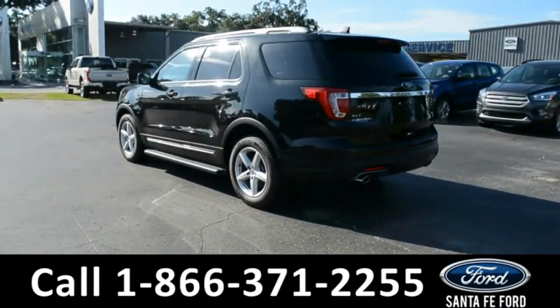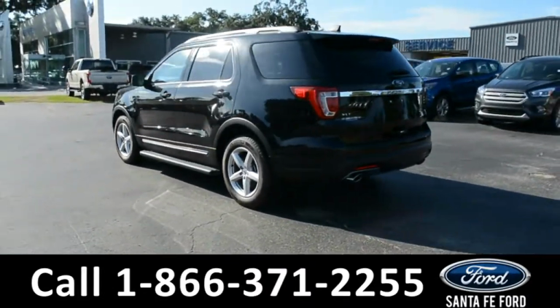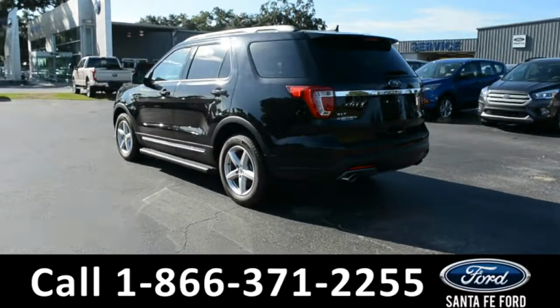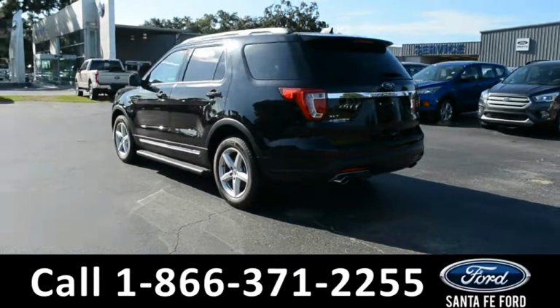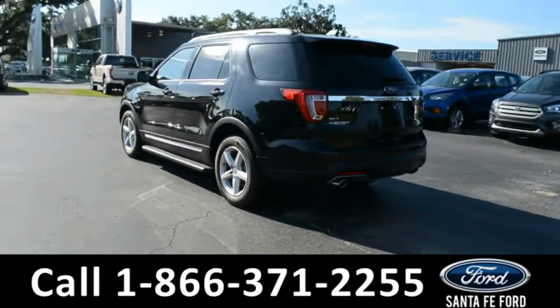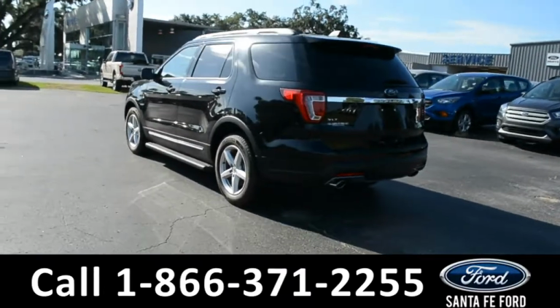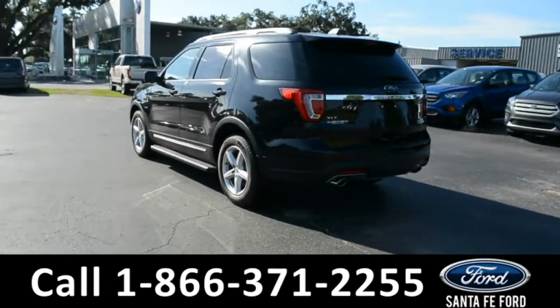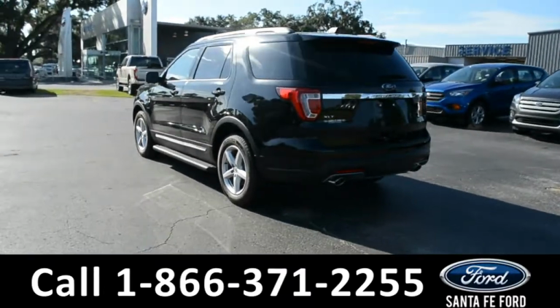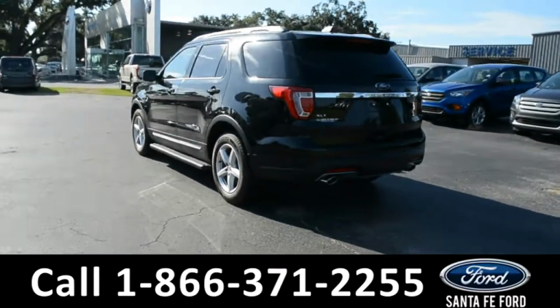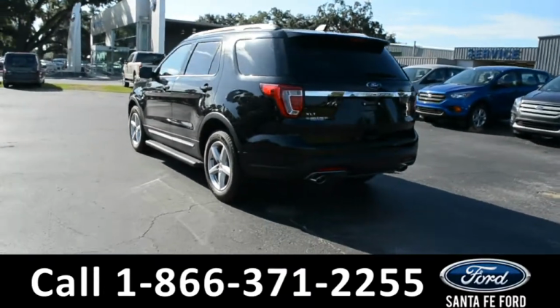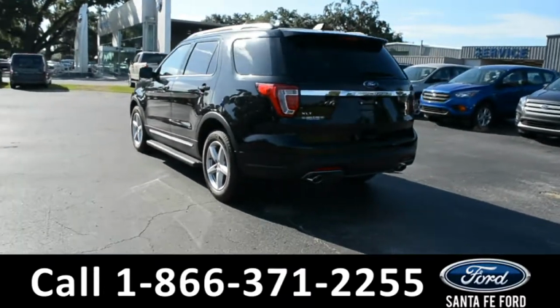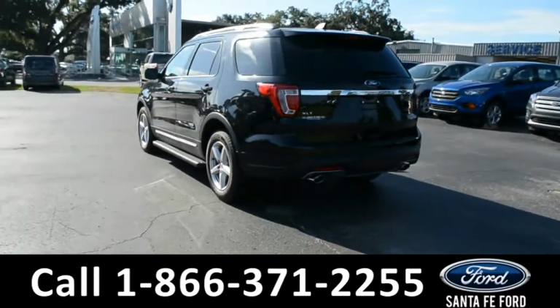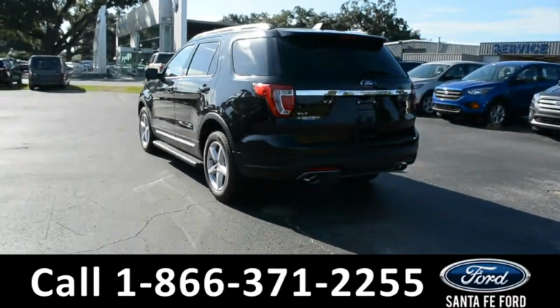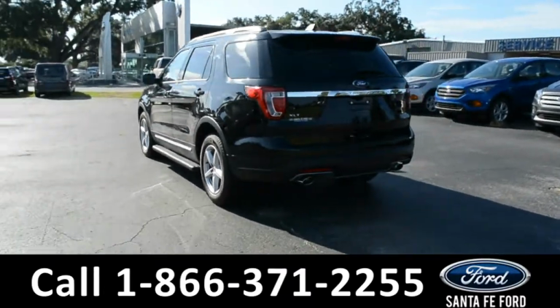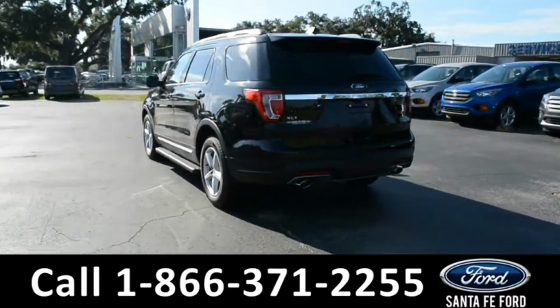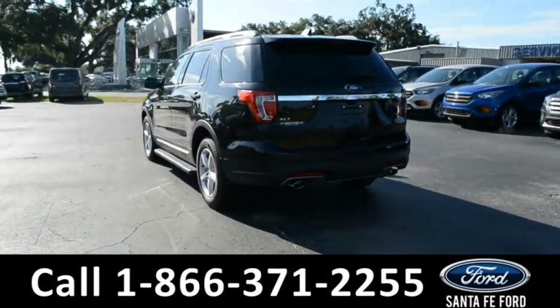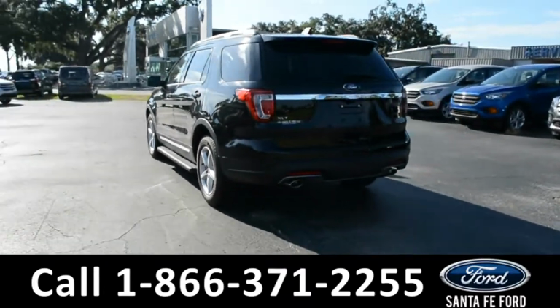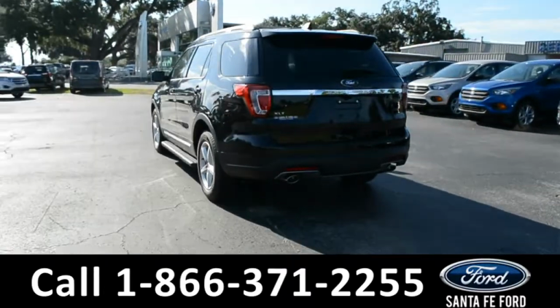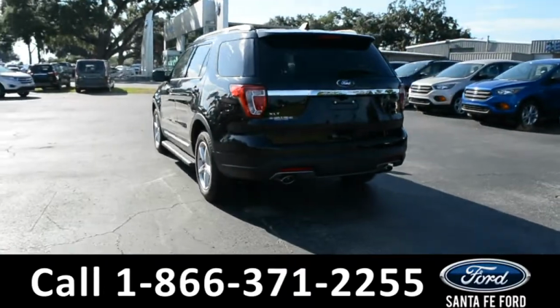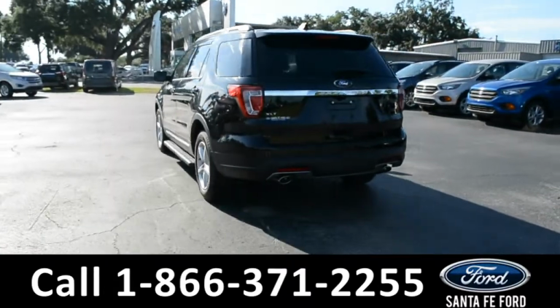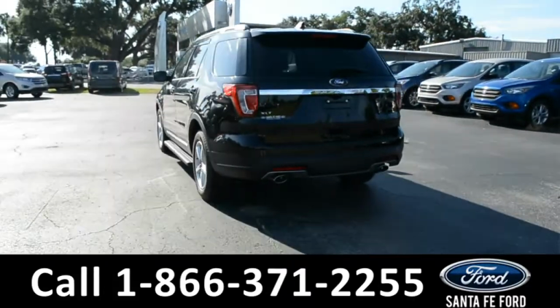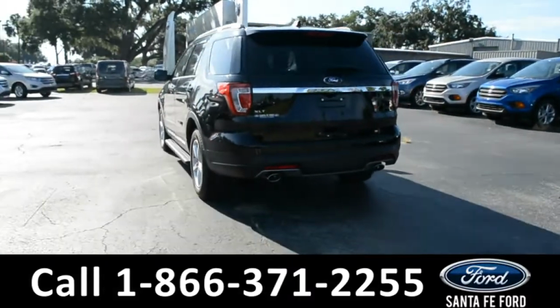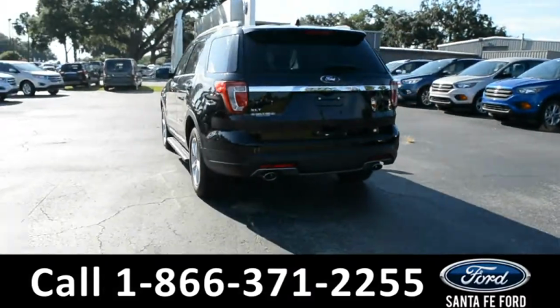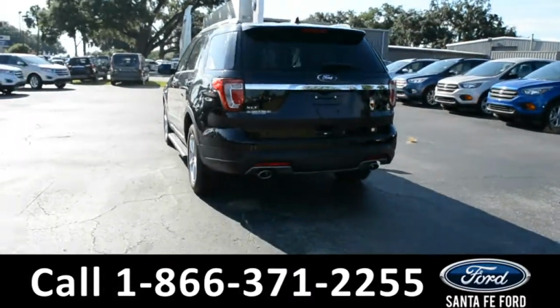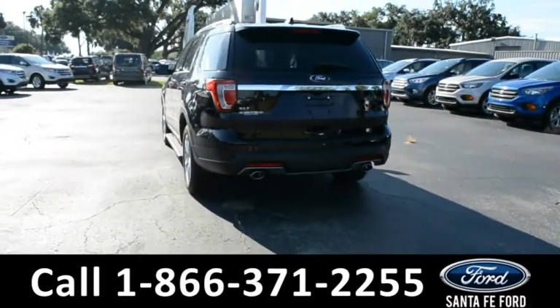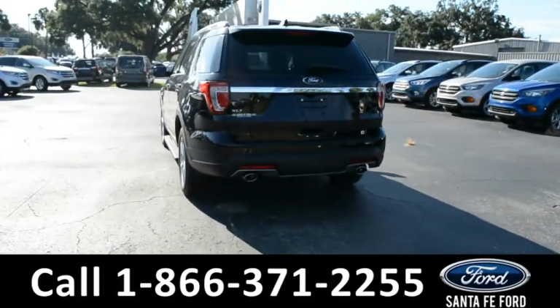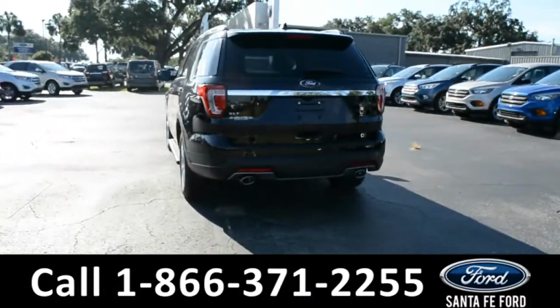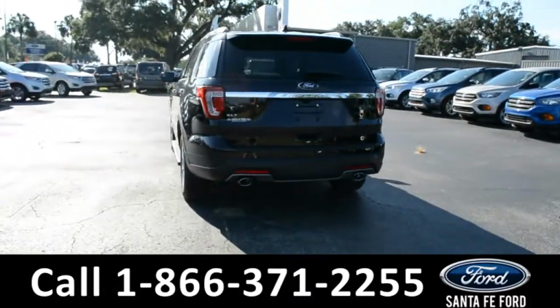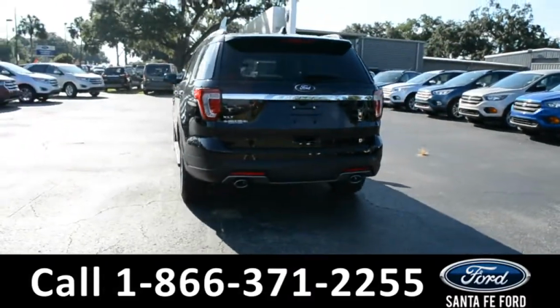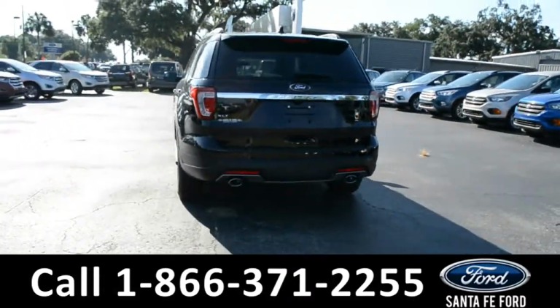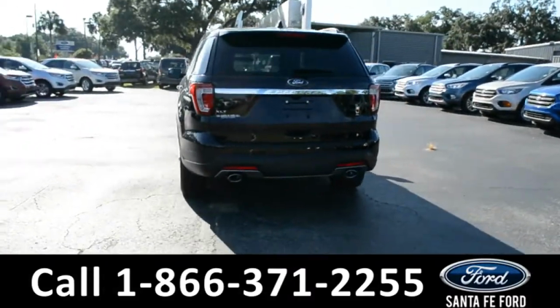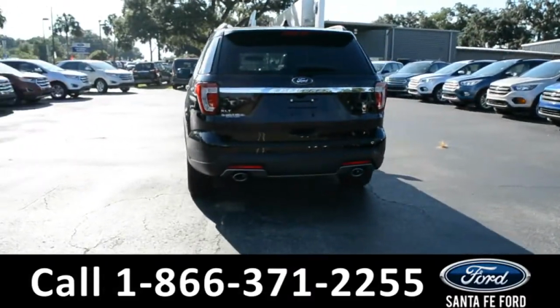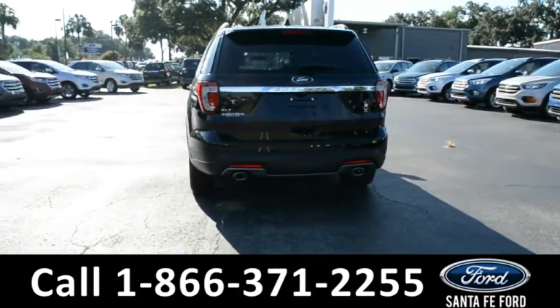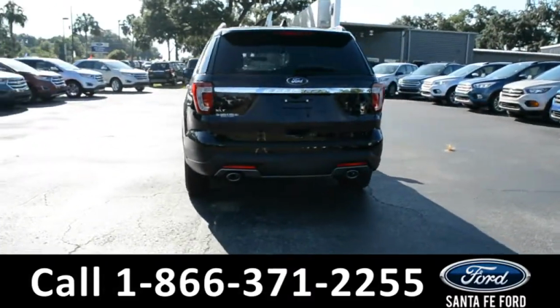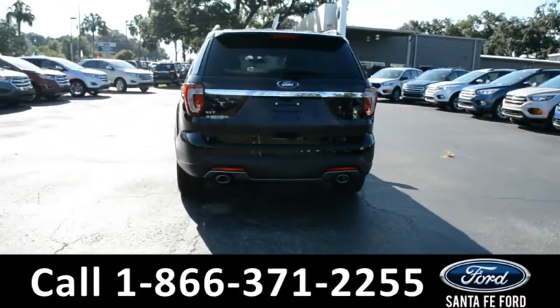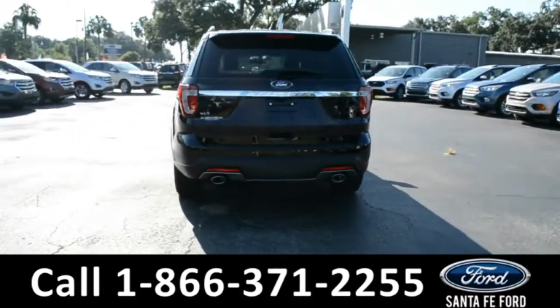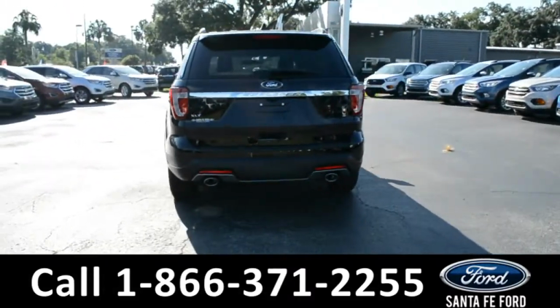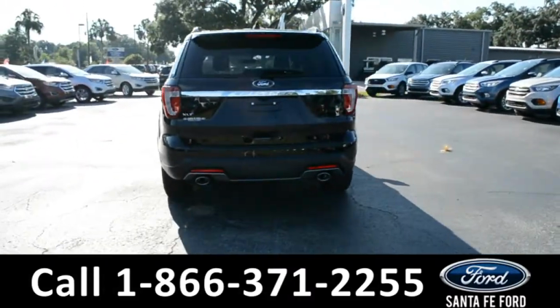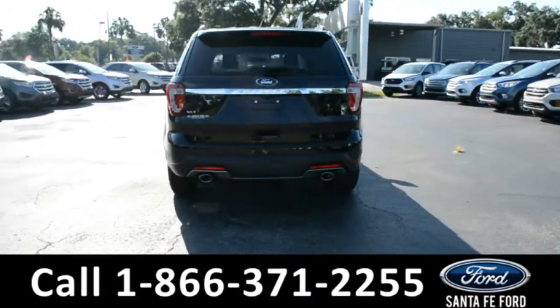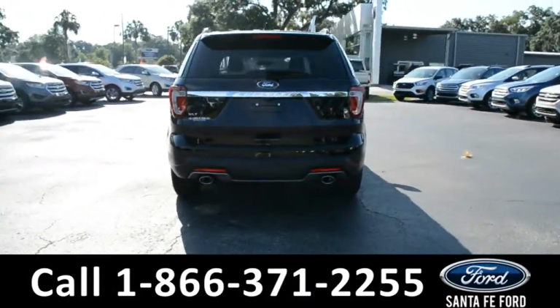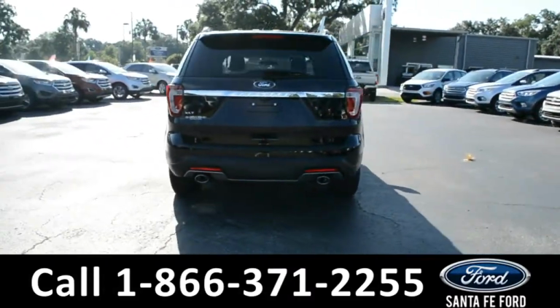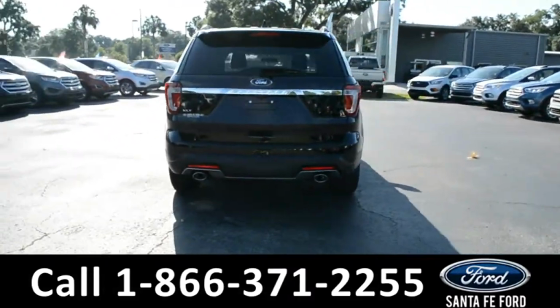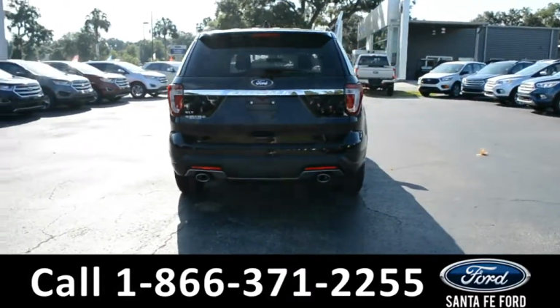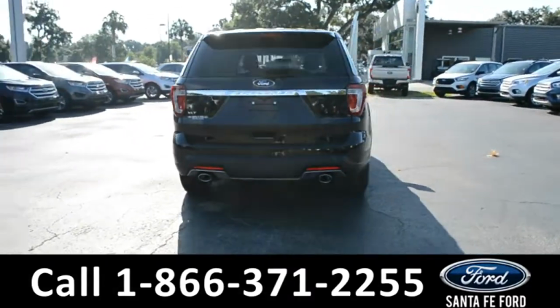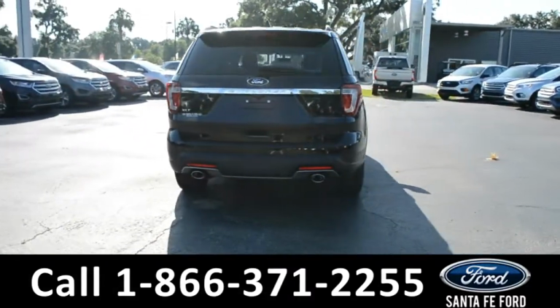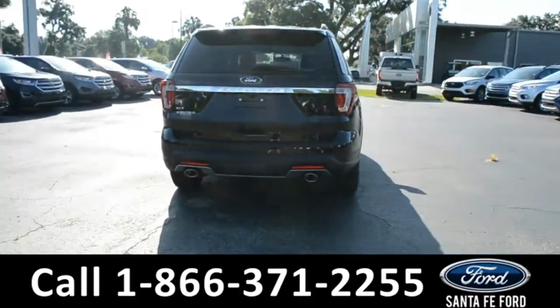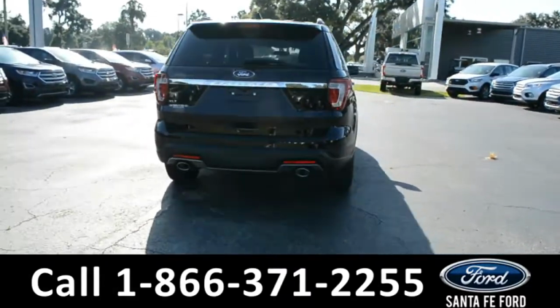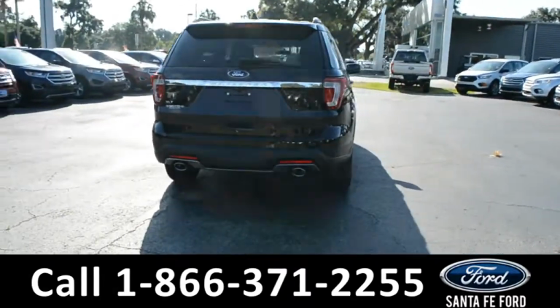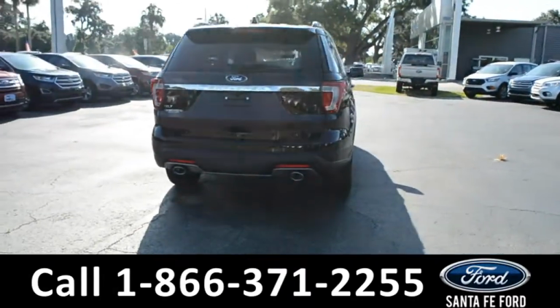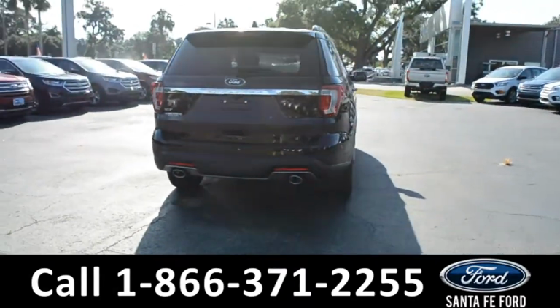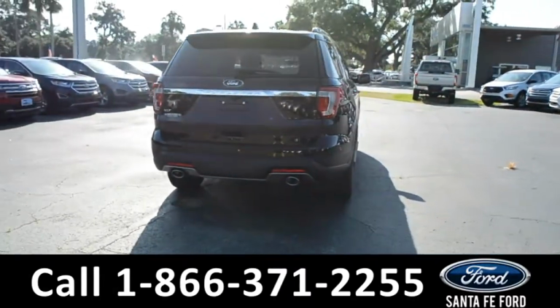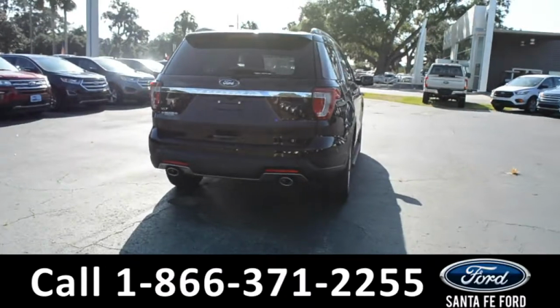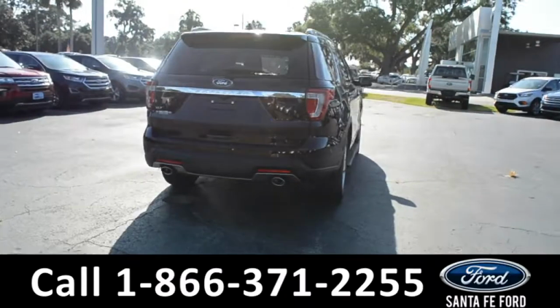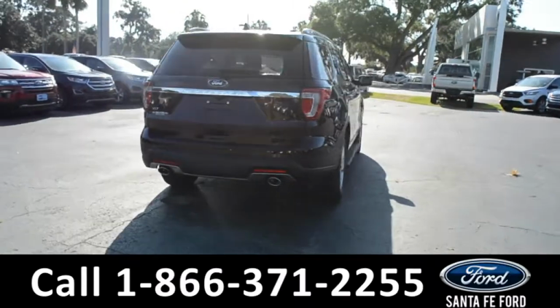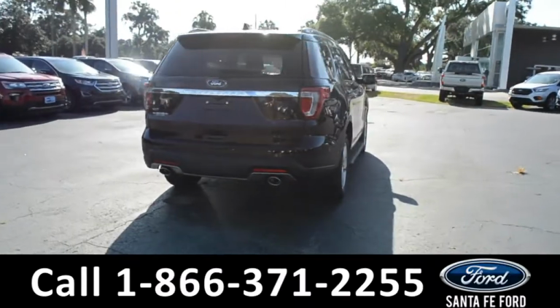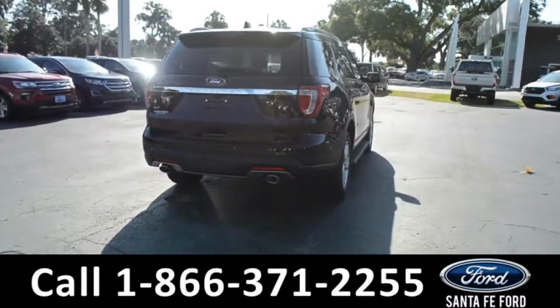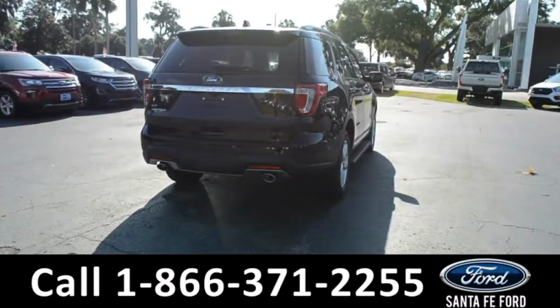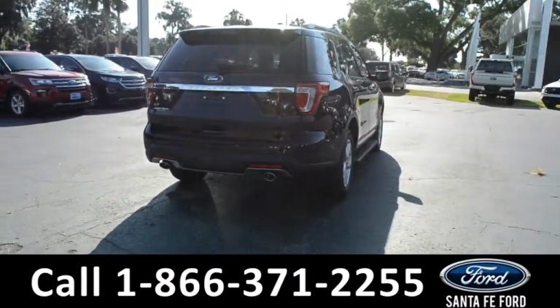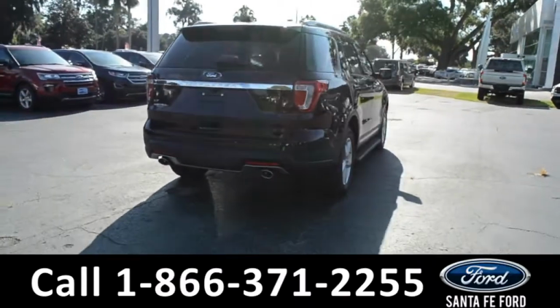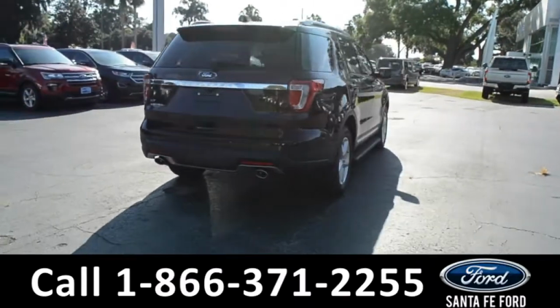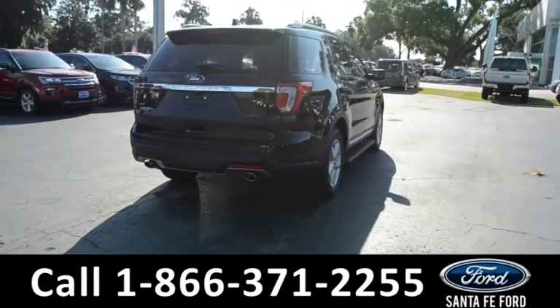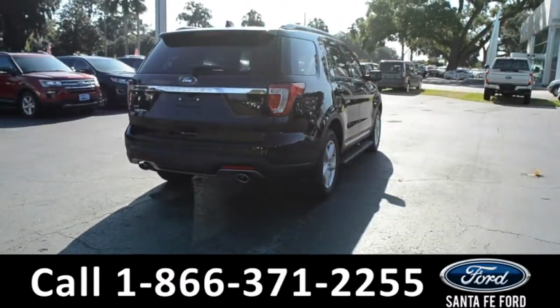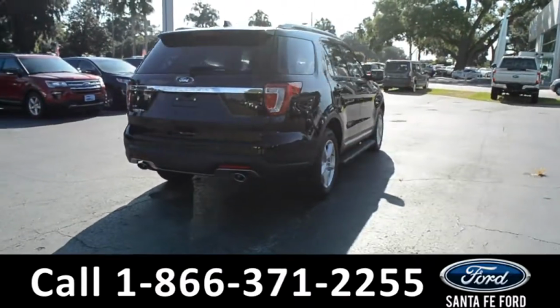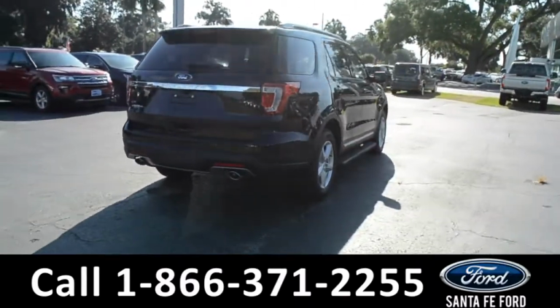For more information on this vehicle, please visit us online at SantaFeFord.com, or give us a call at the number located down below.